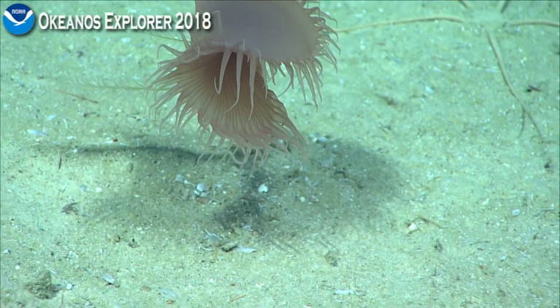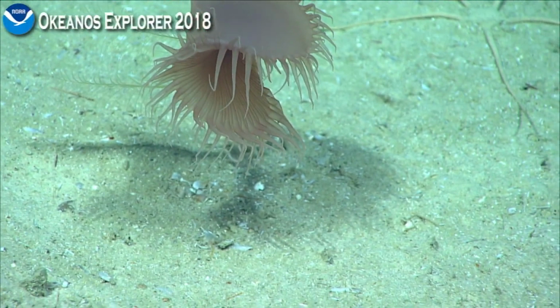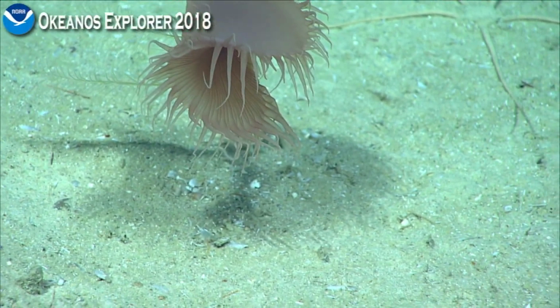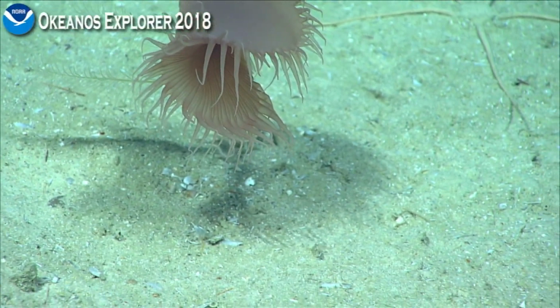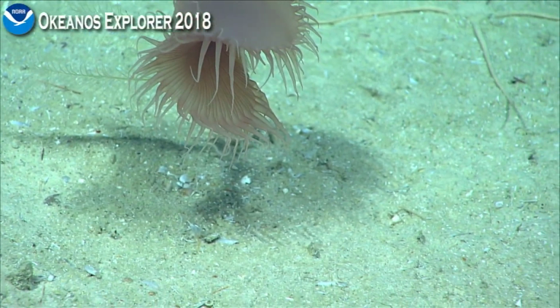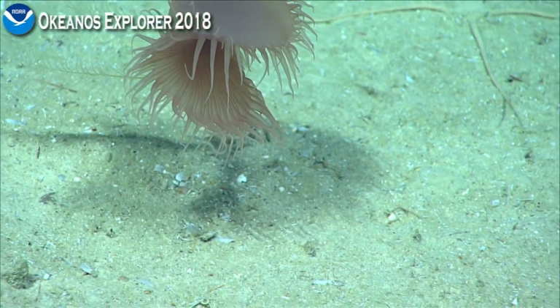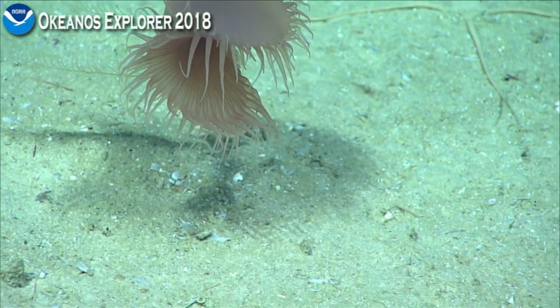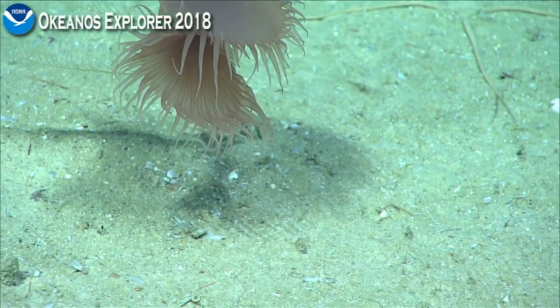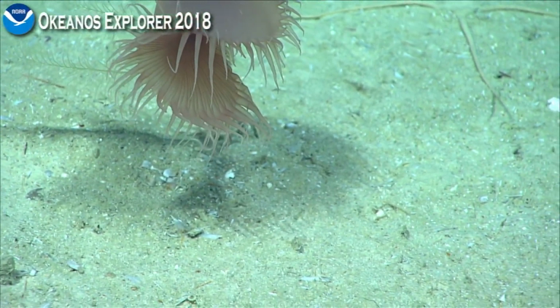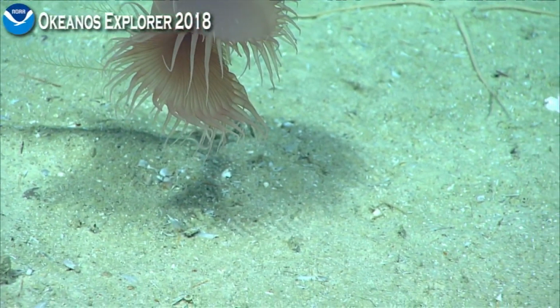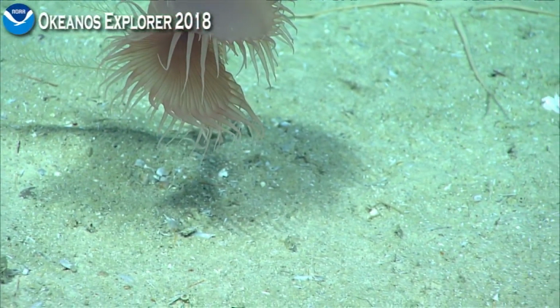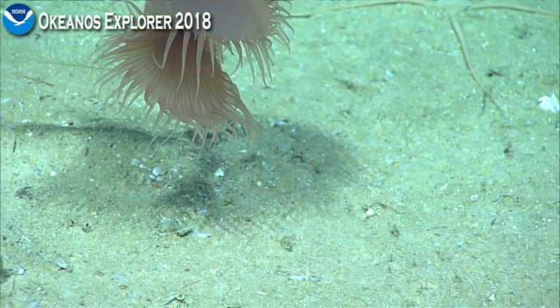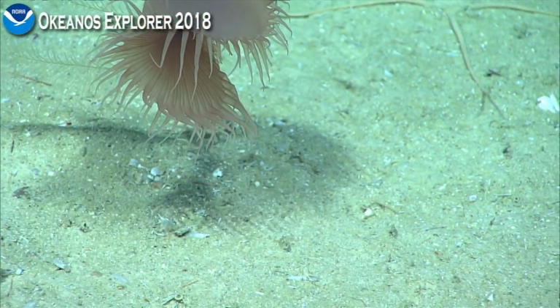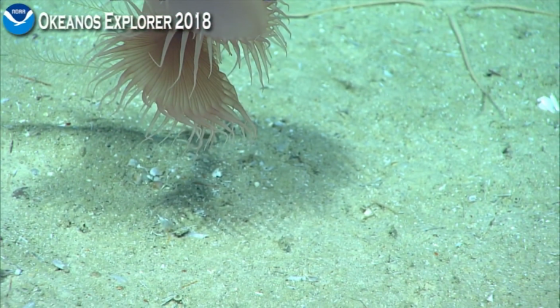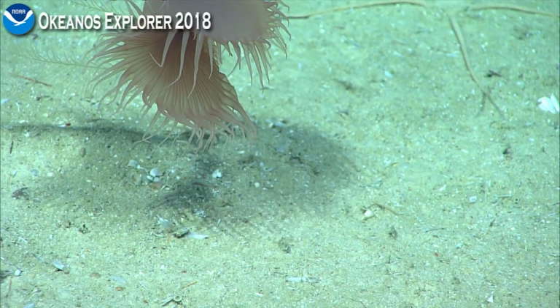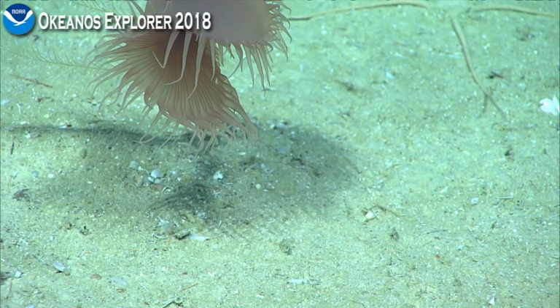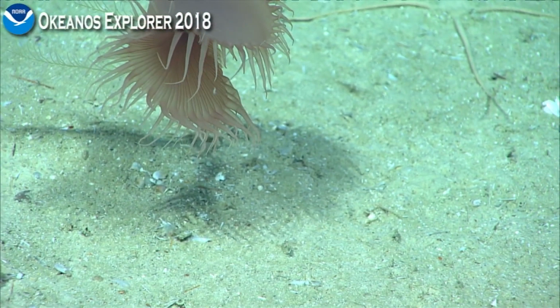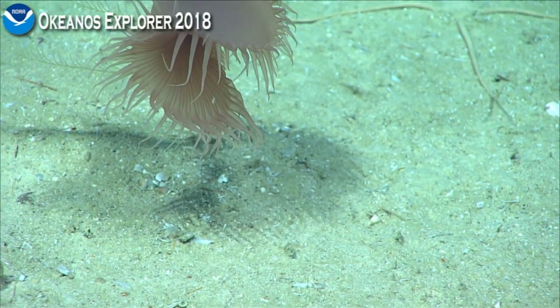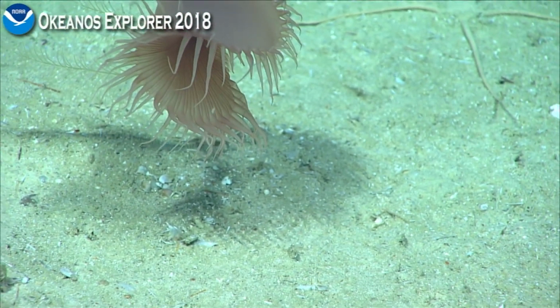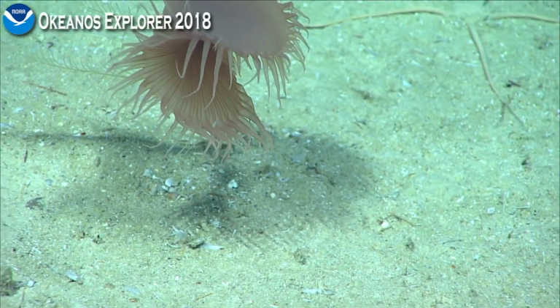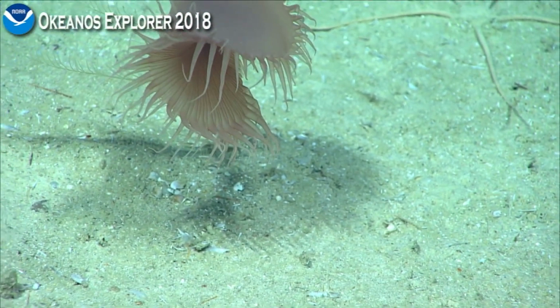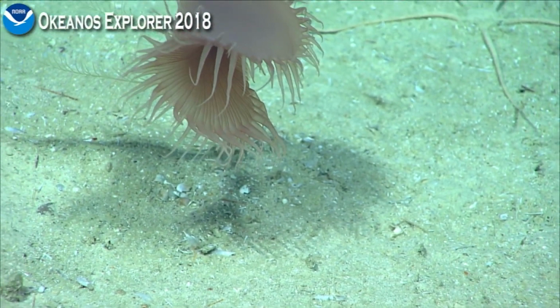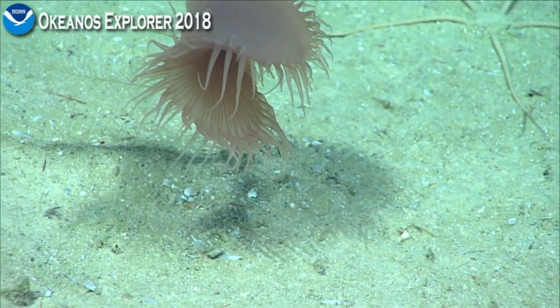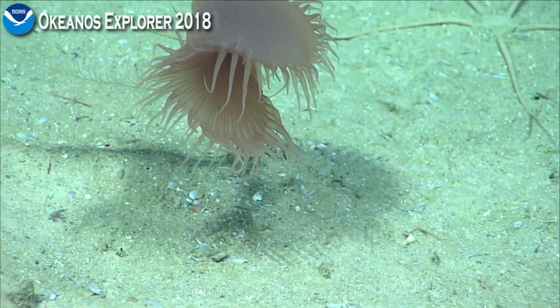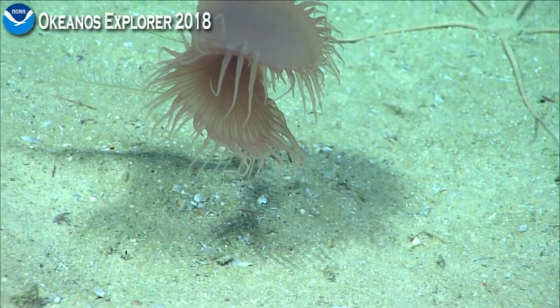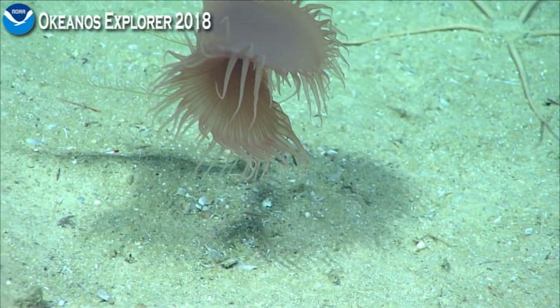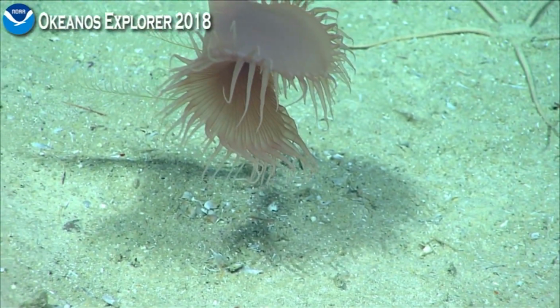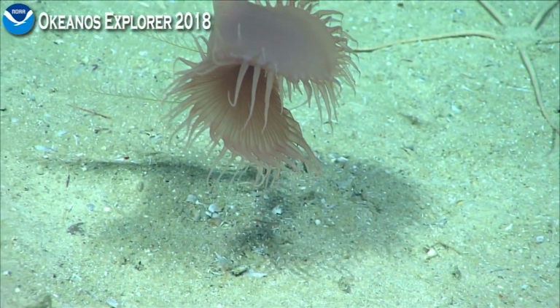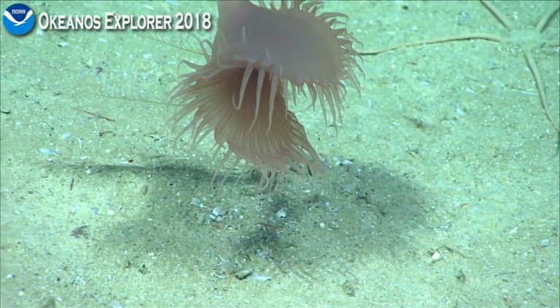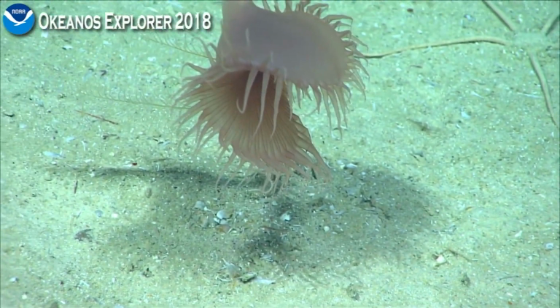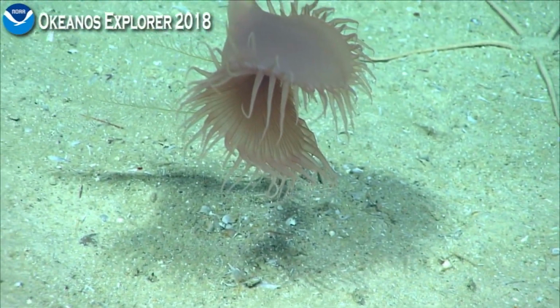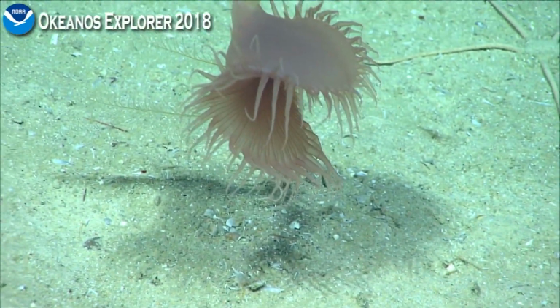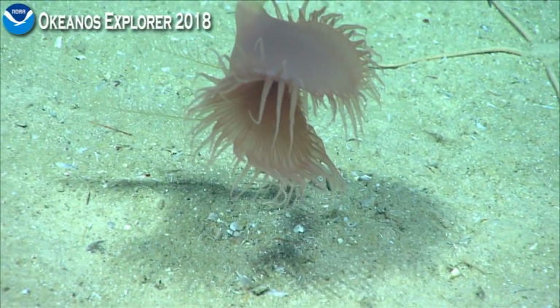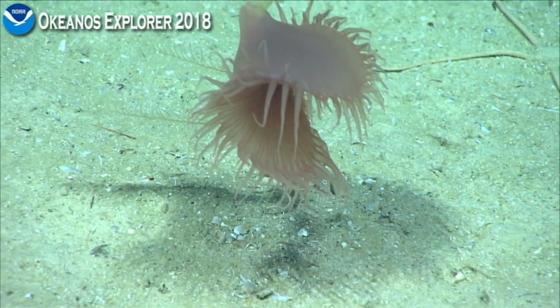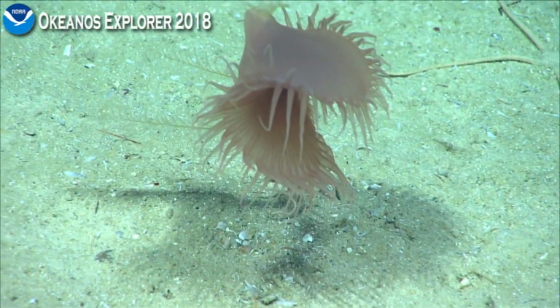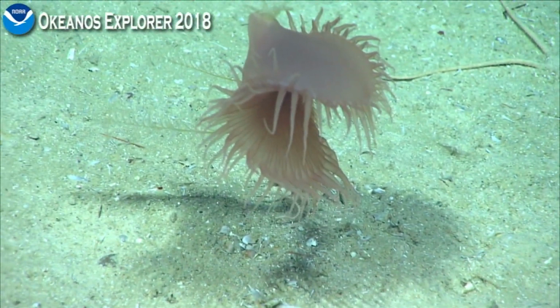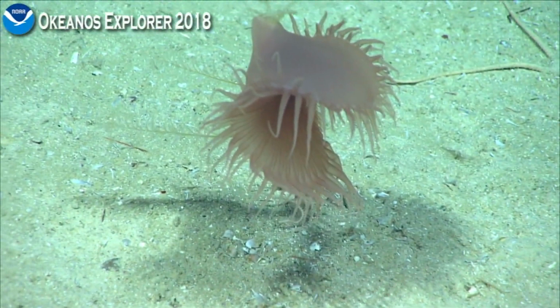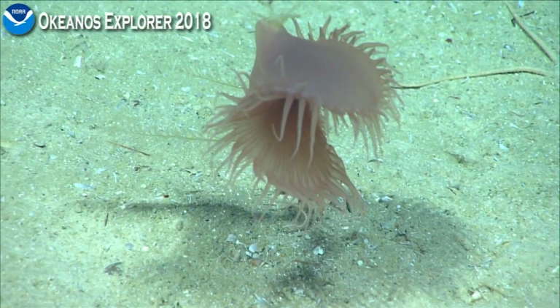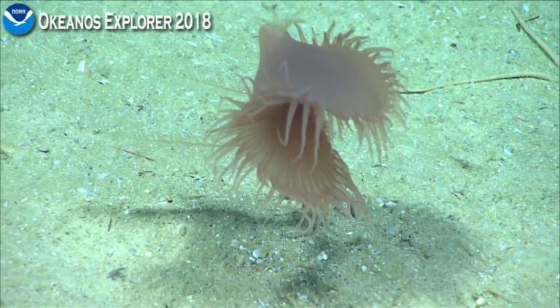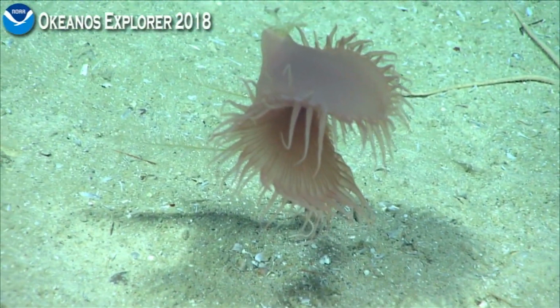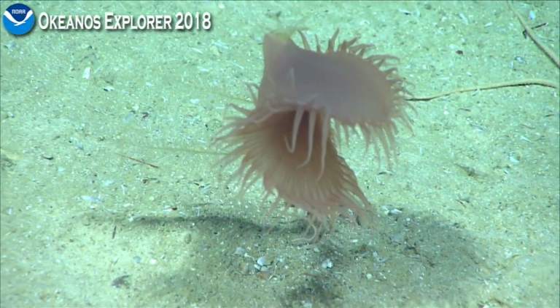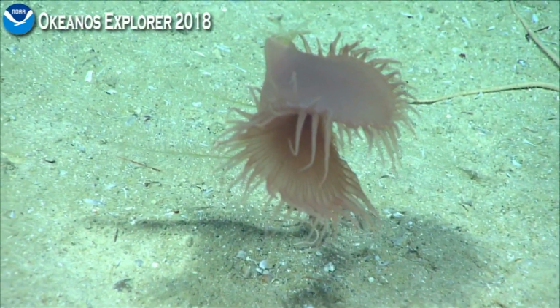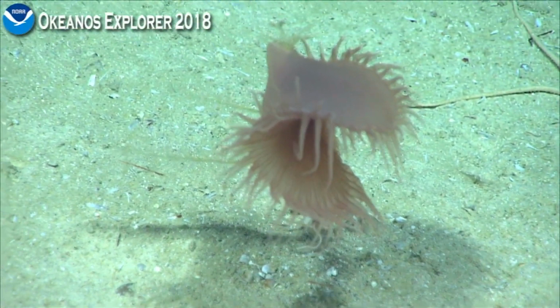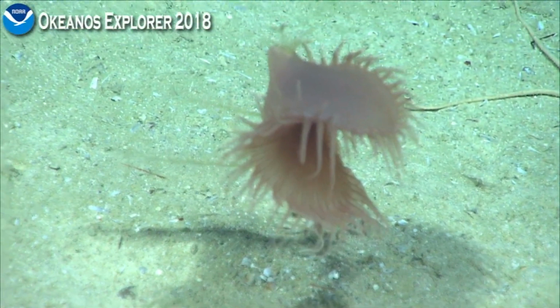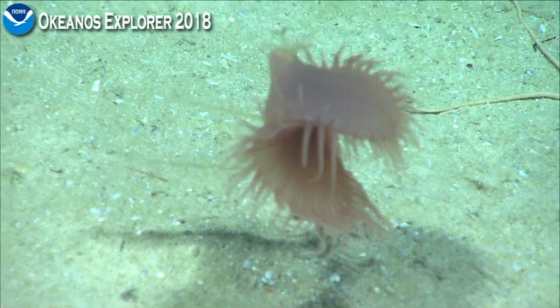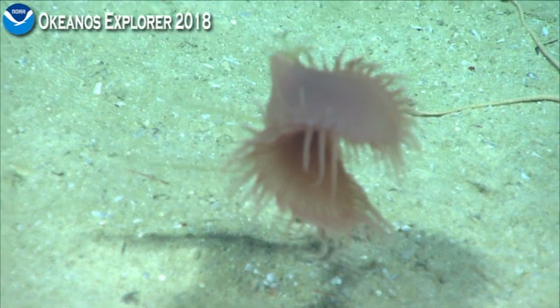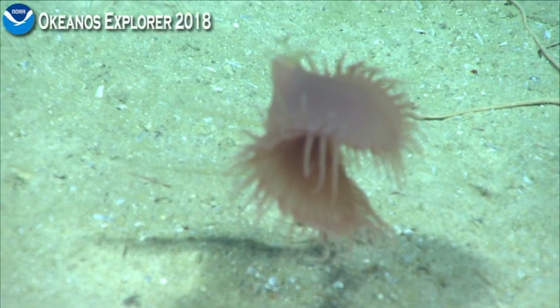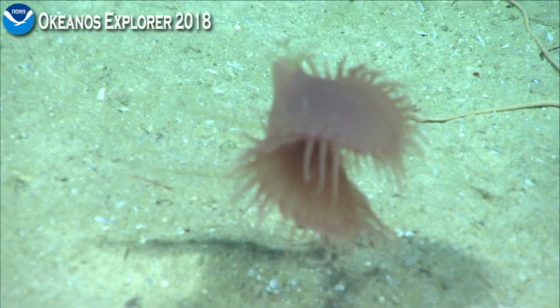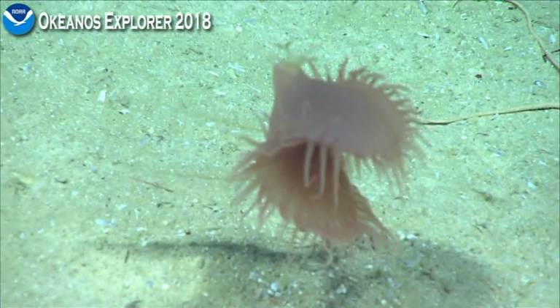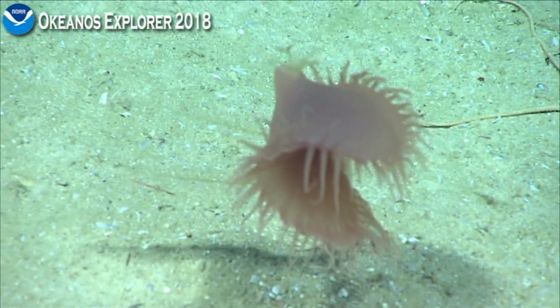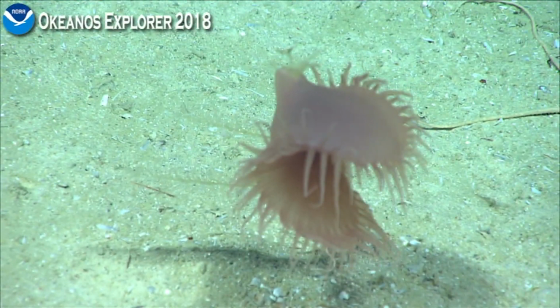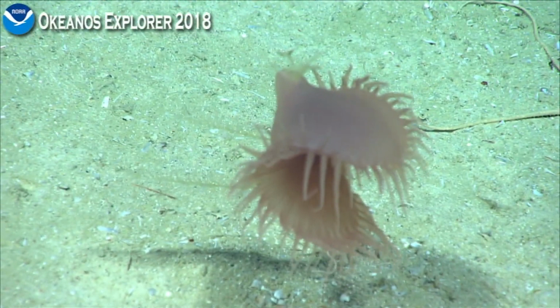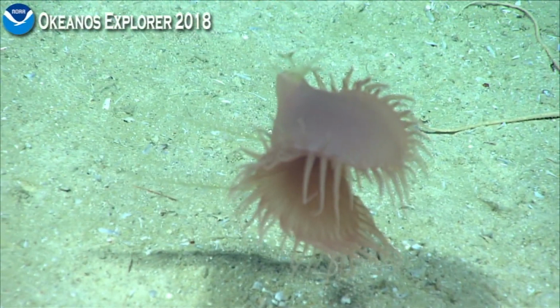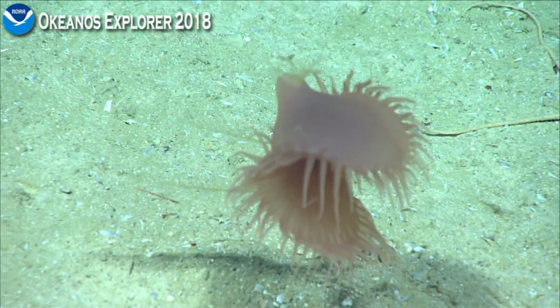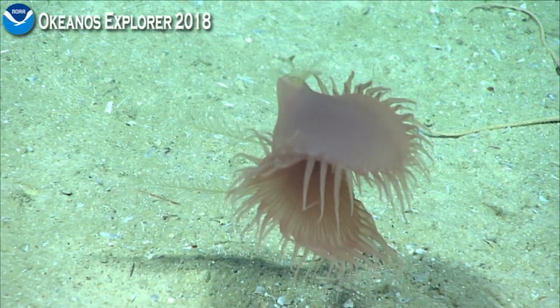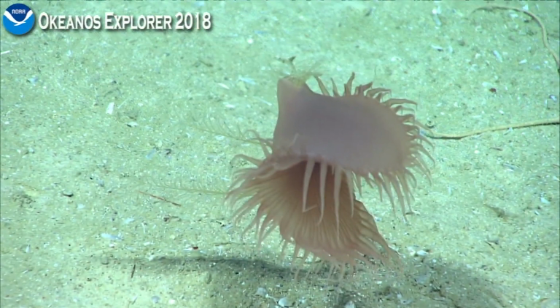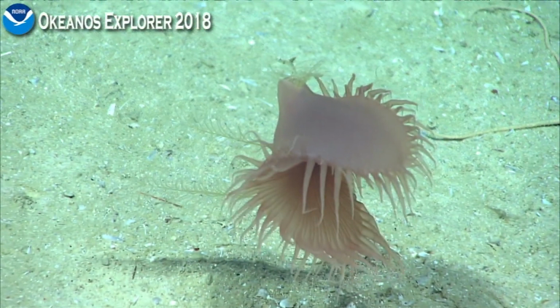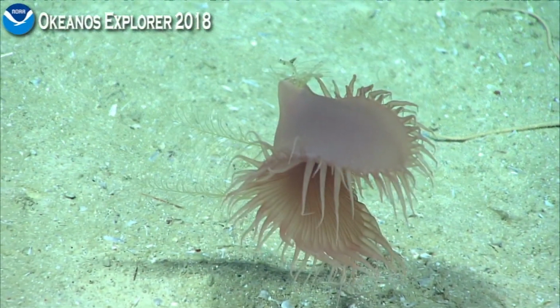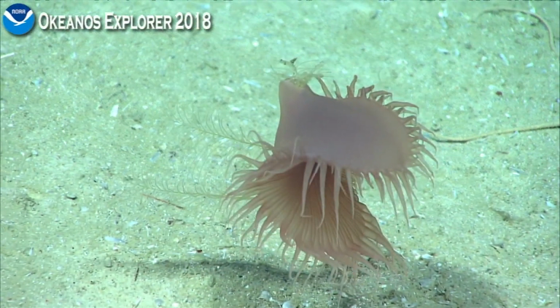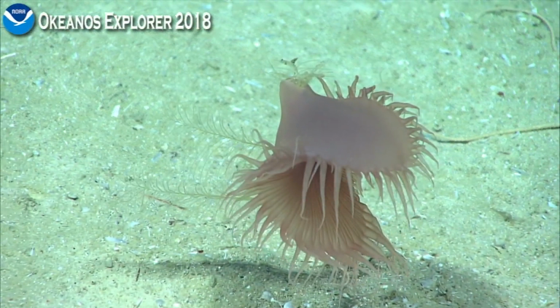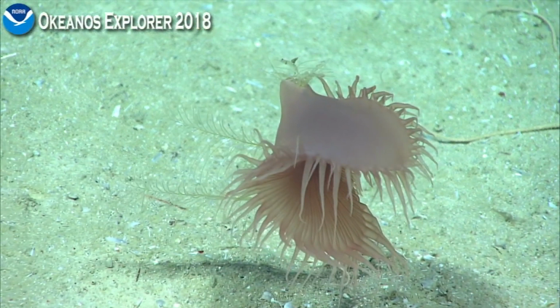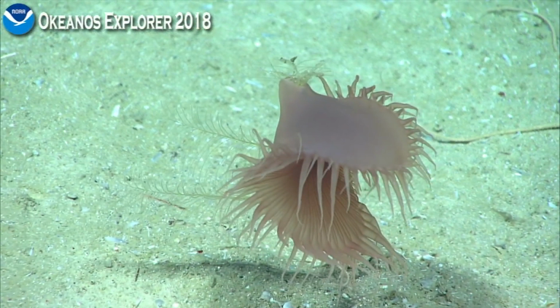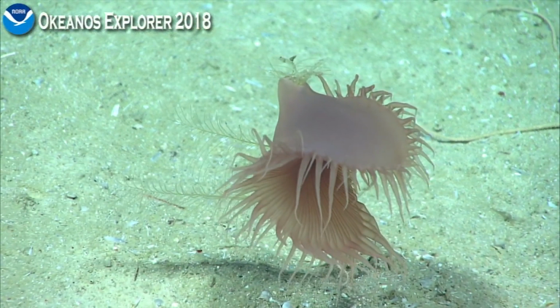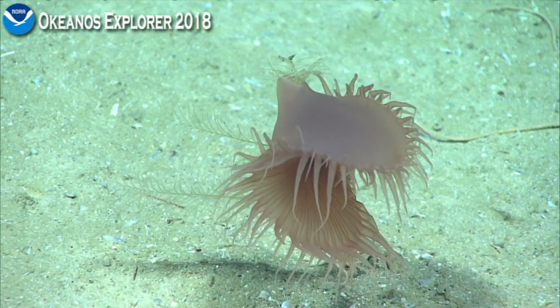Isn't that interesting how they just flock to make habitat? Other organisms flock to anything that has a hole that they can attach to.